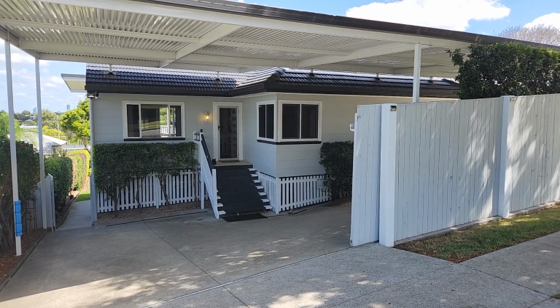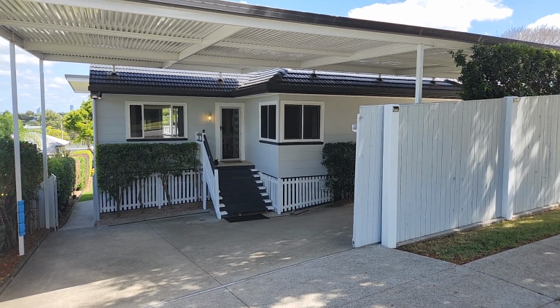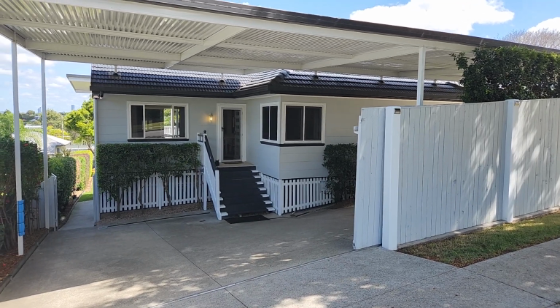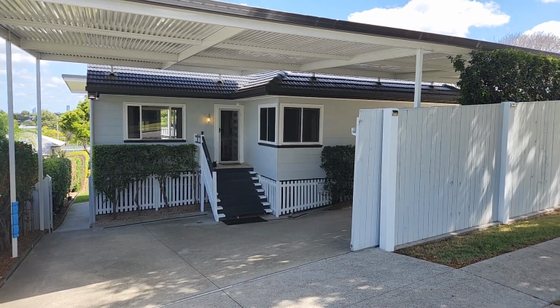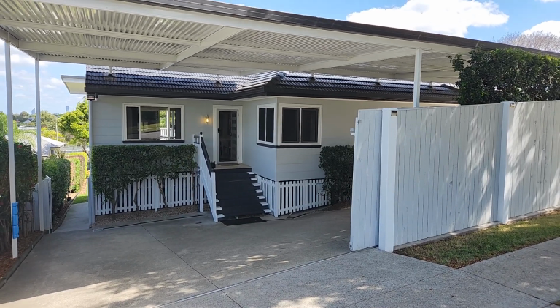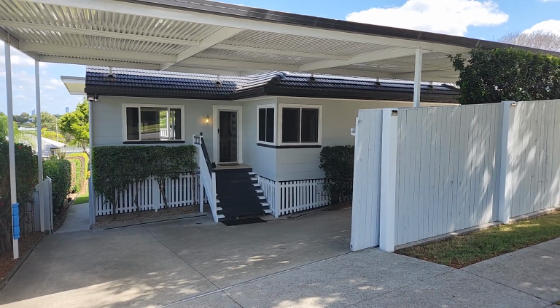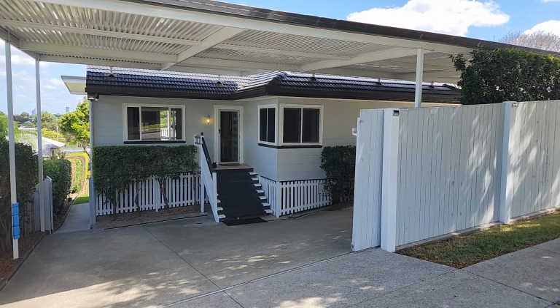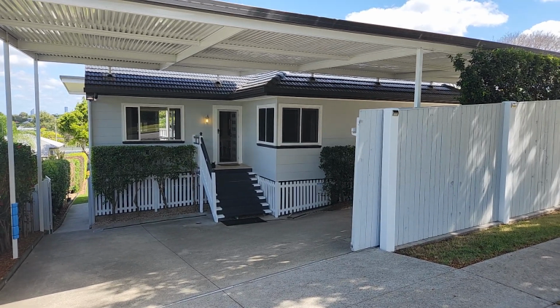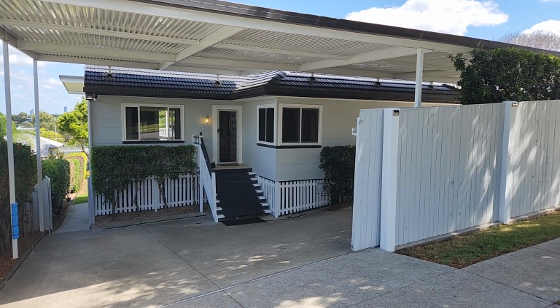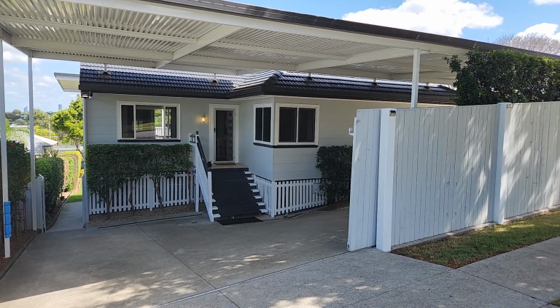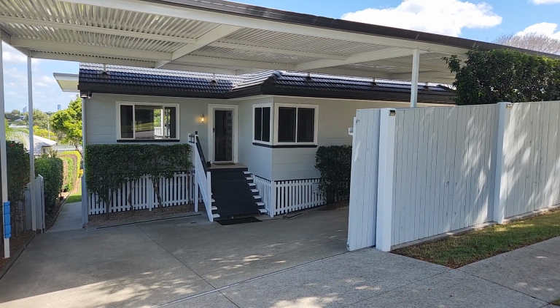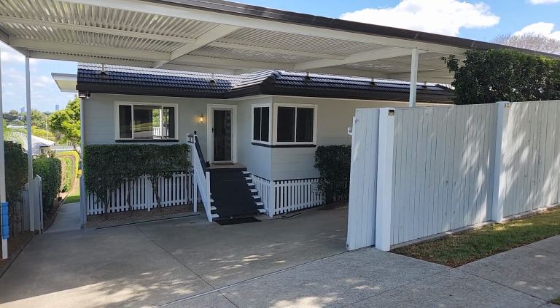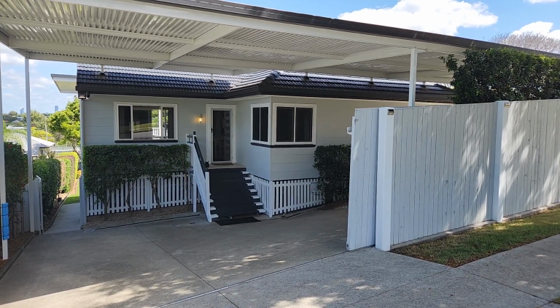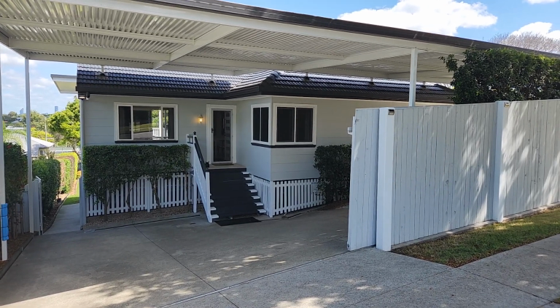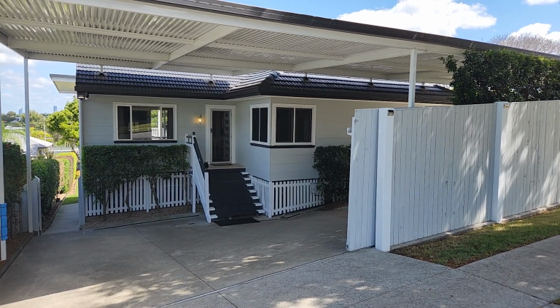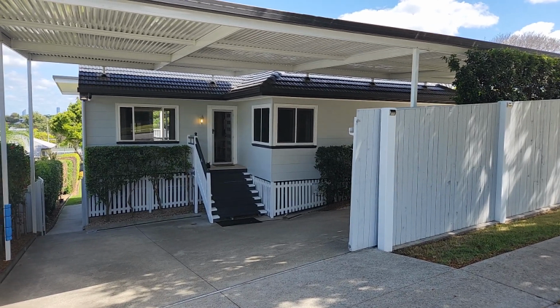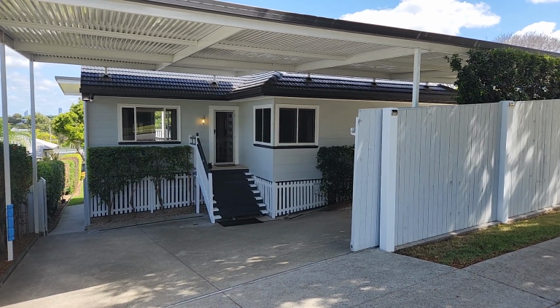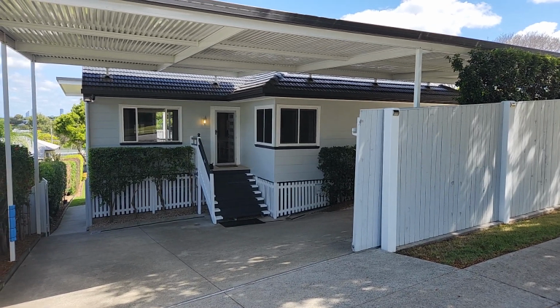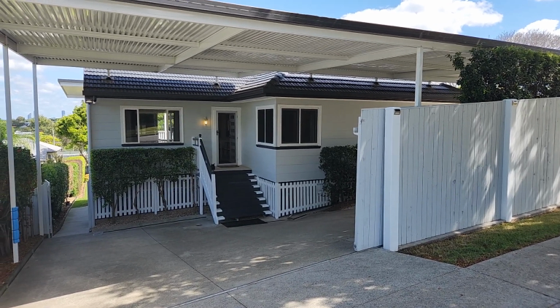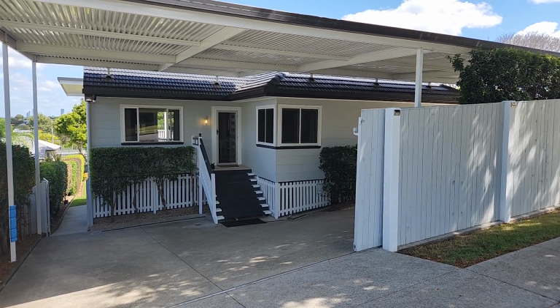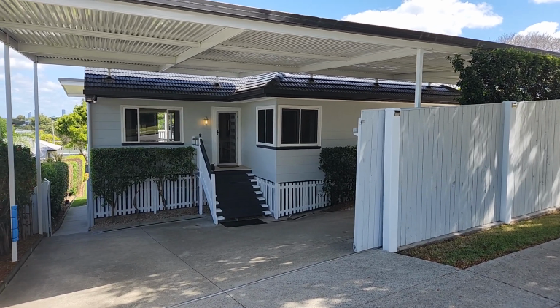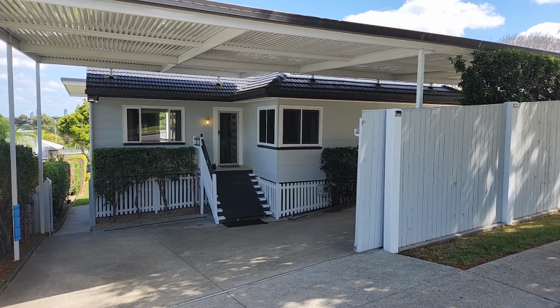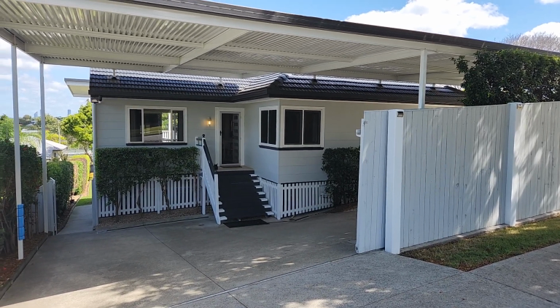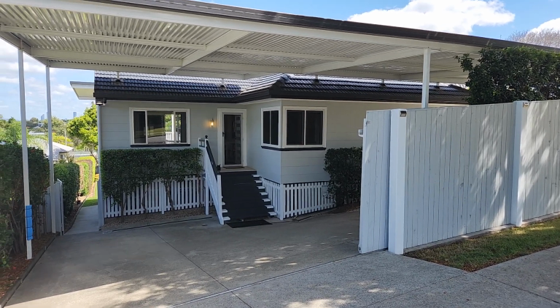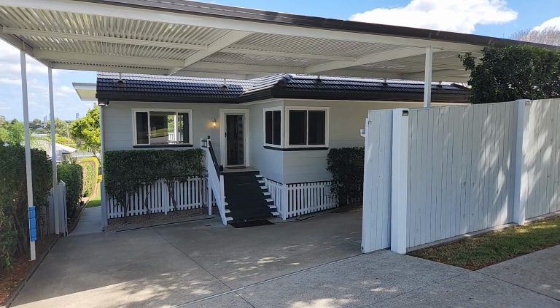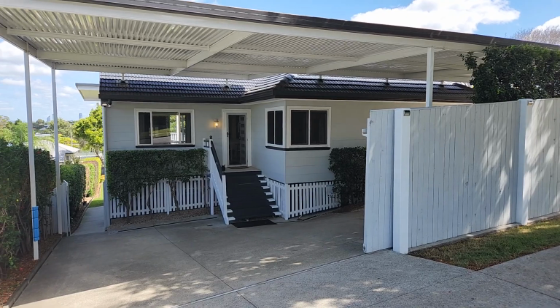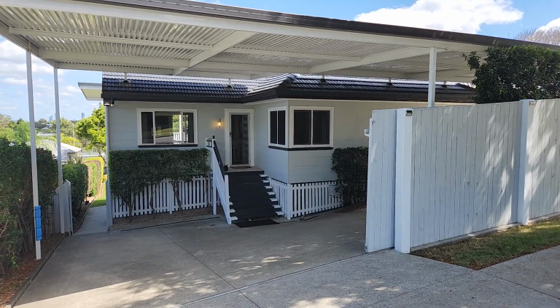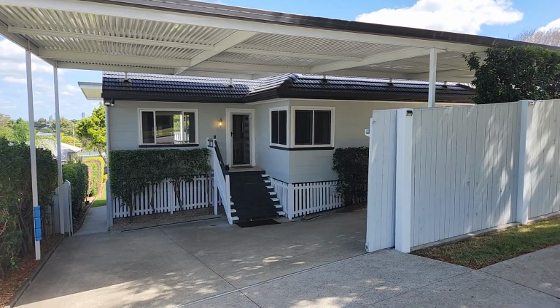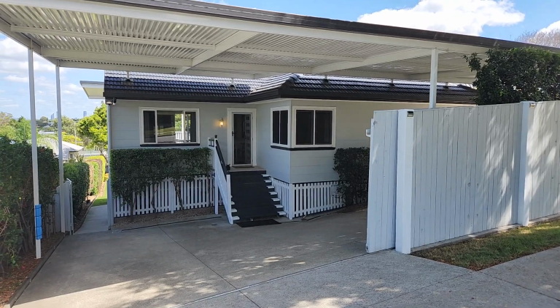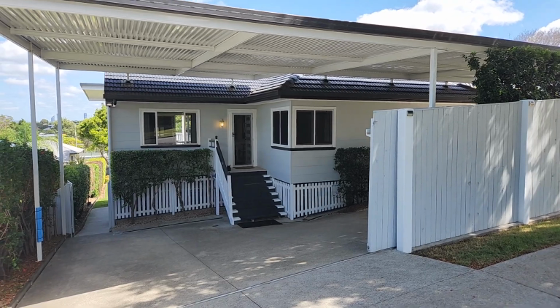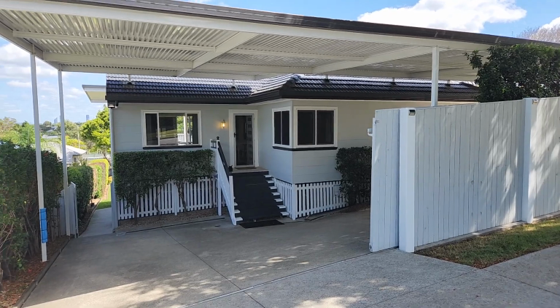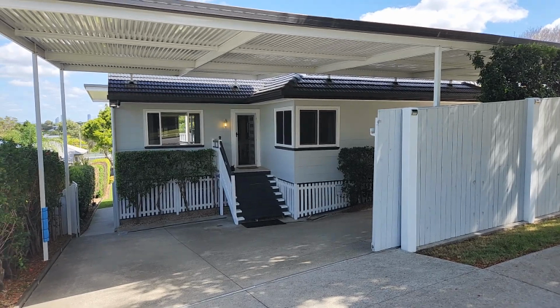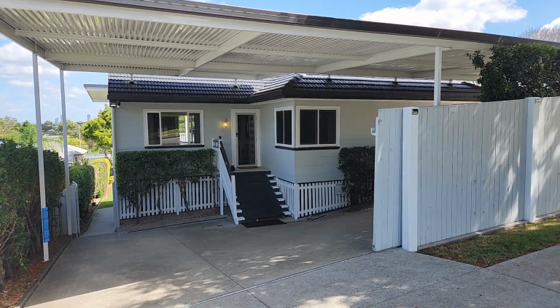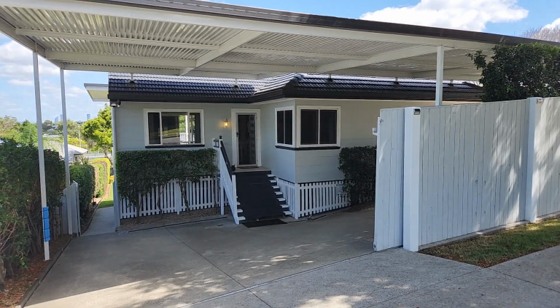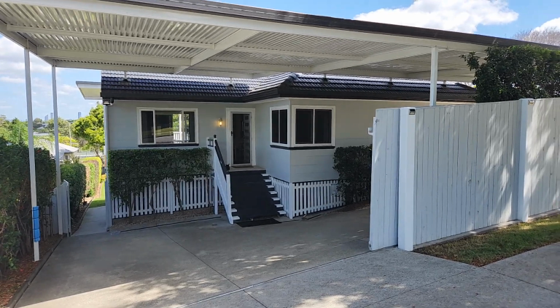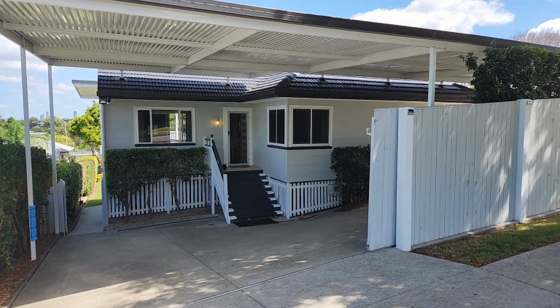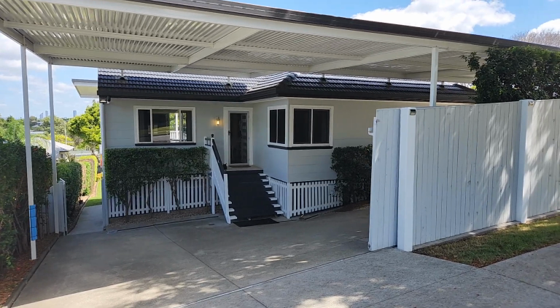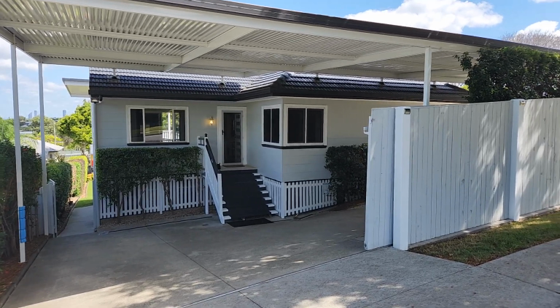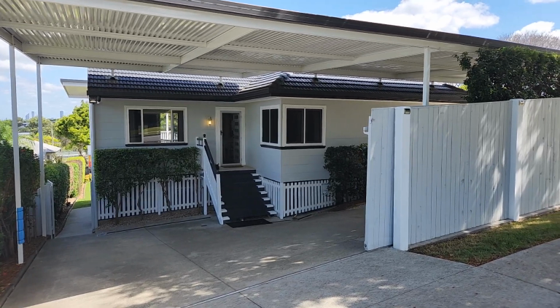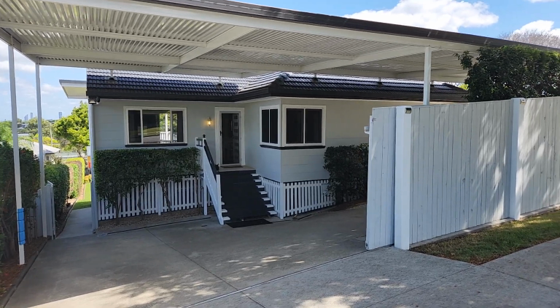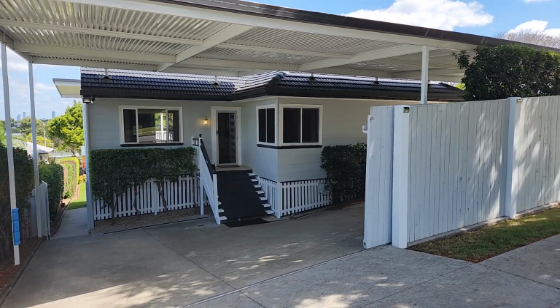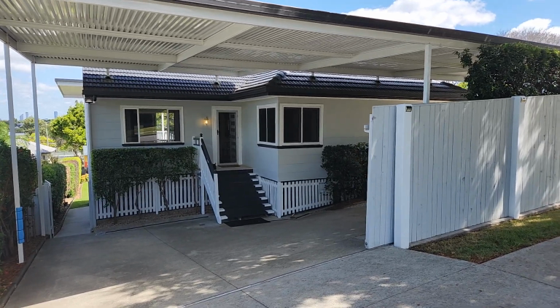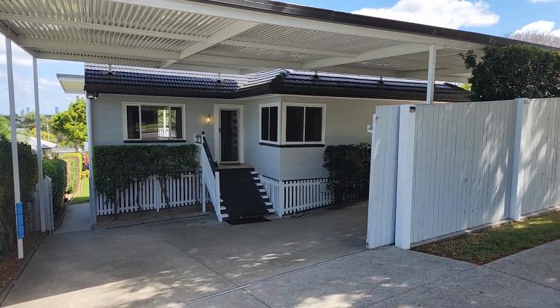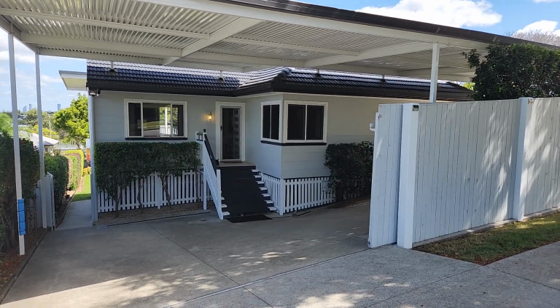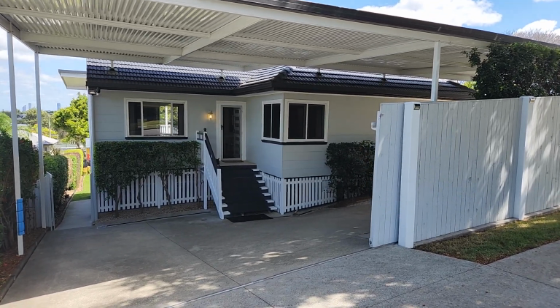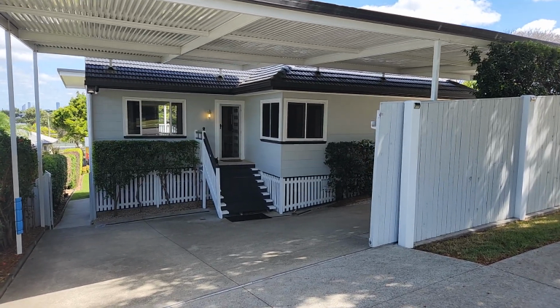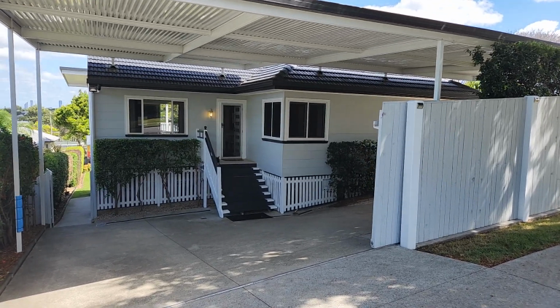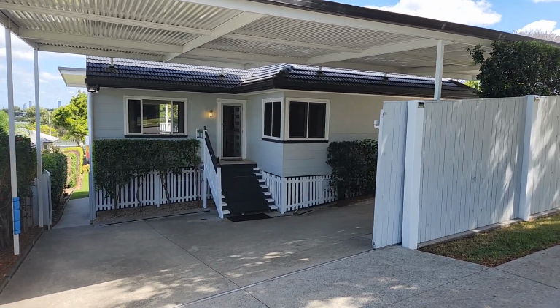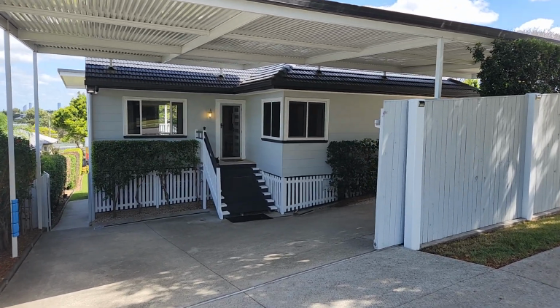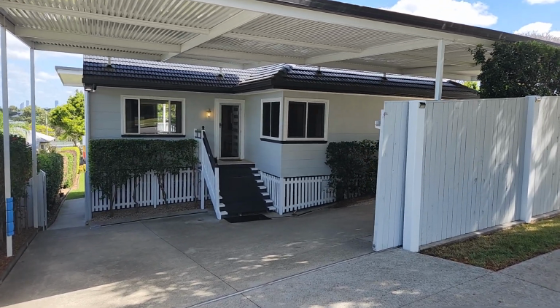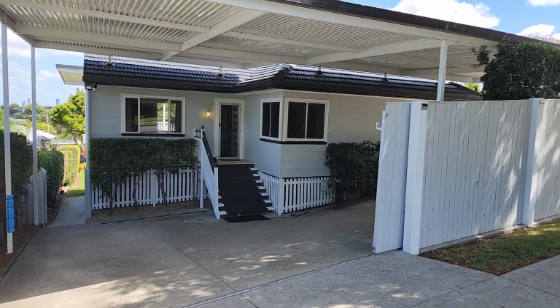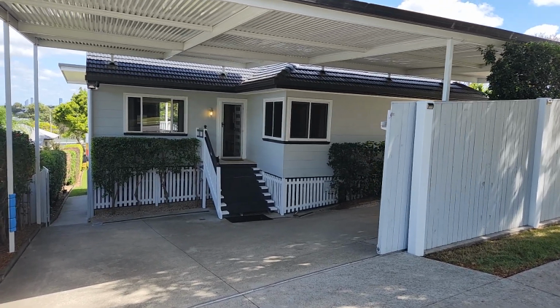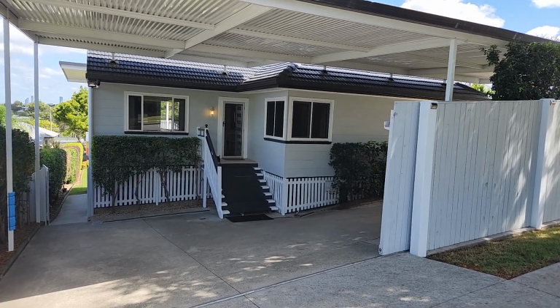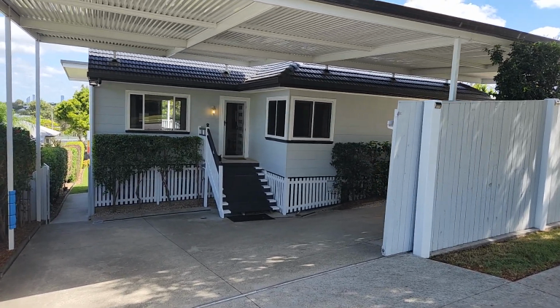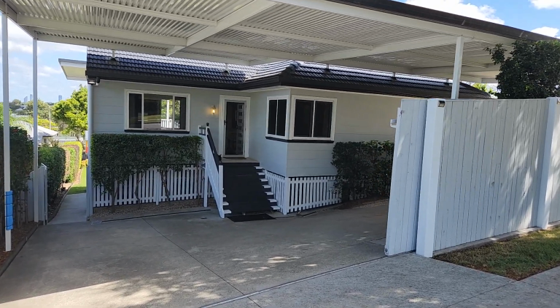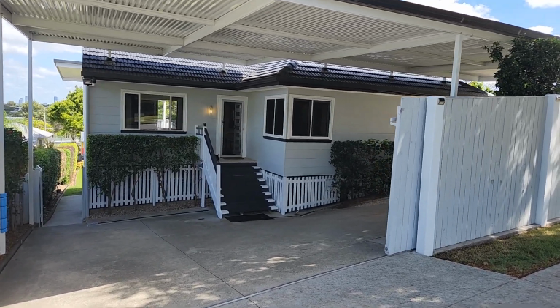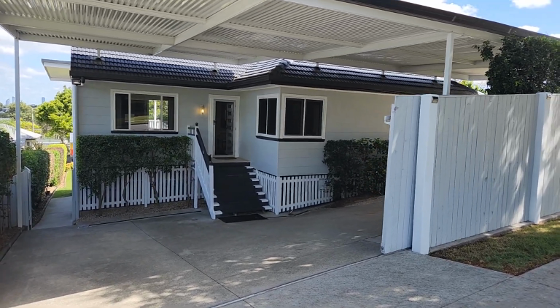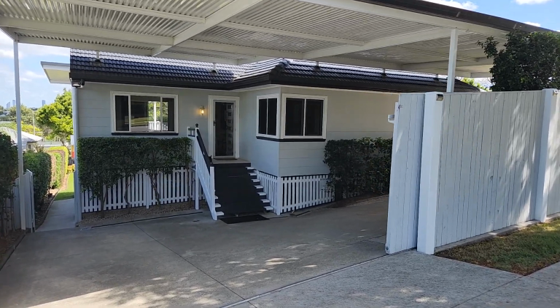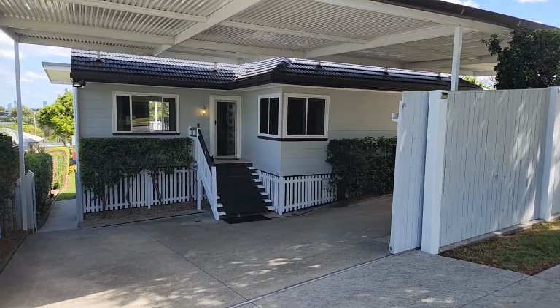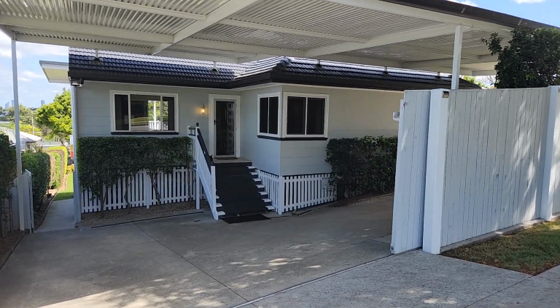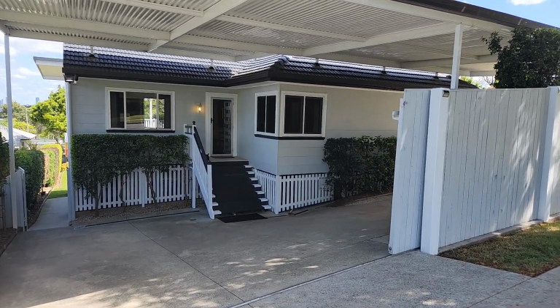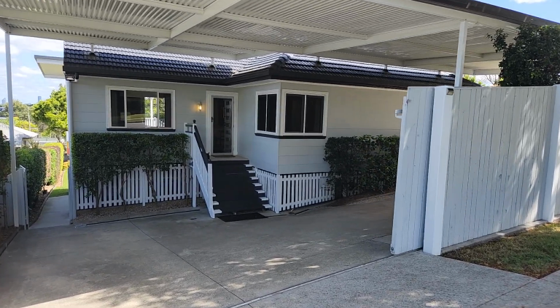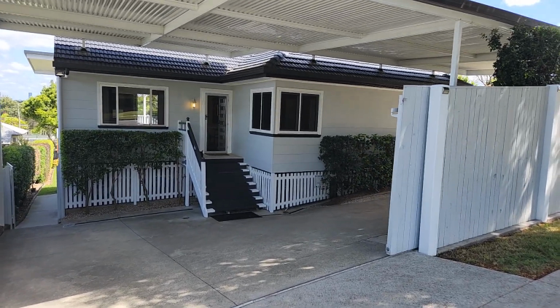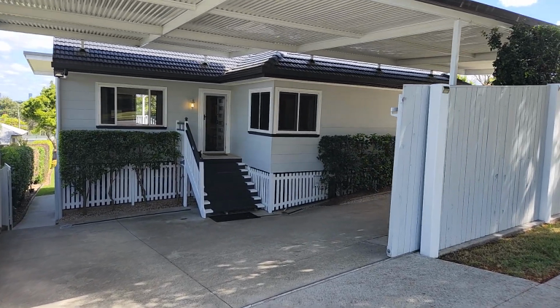Hello, I'm Jamie Lawson from House of State Agents and this is just a quick walkthrough of 136 Oates Avenue in Holland Park.